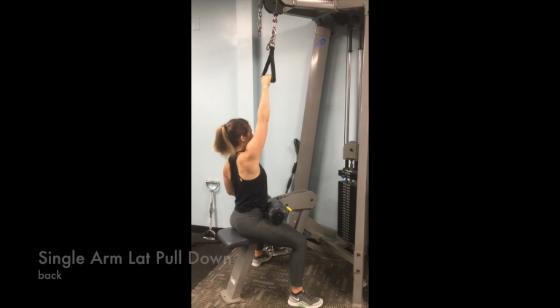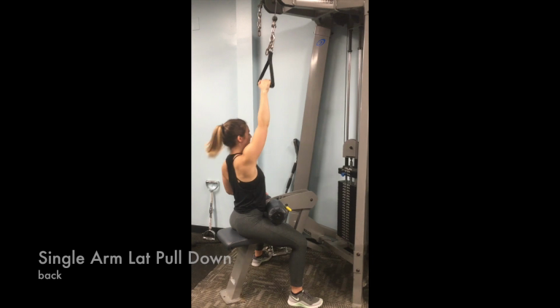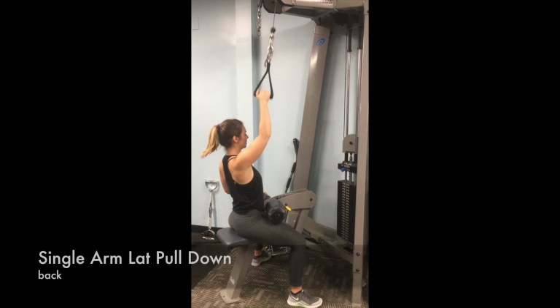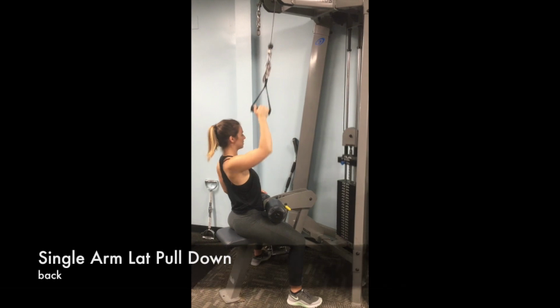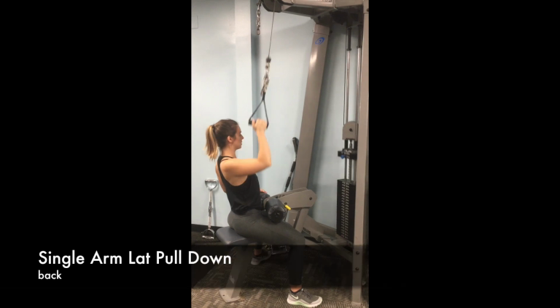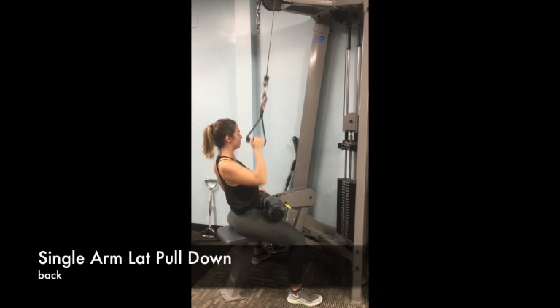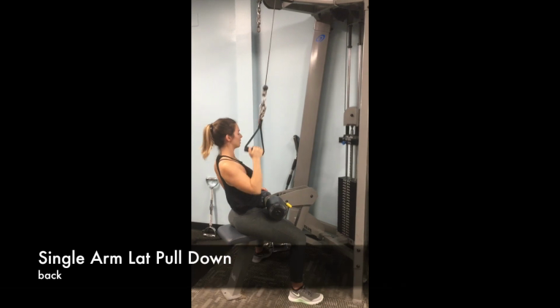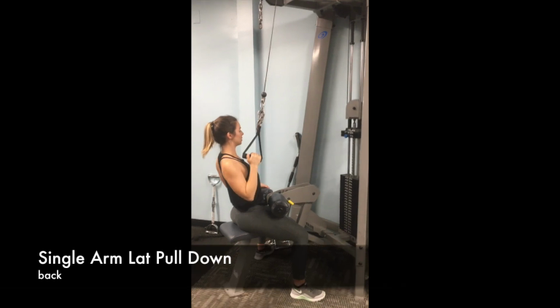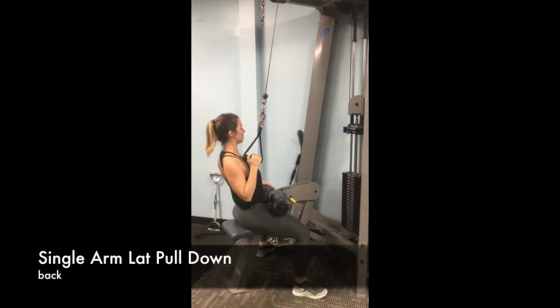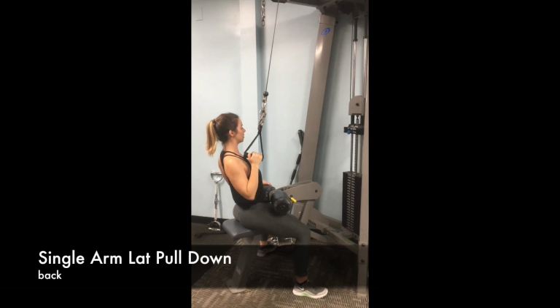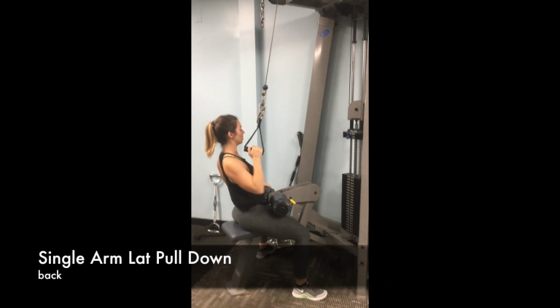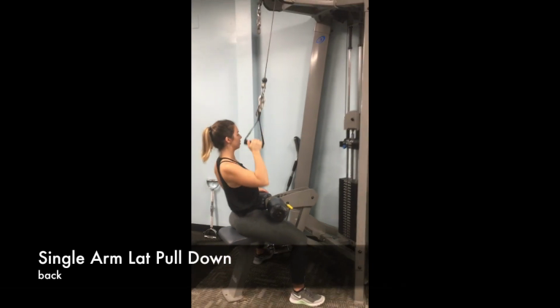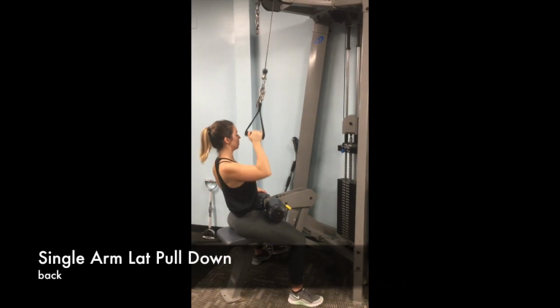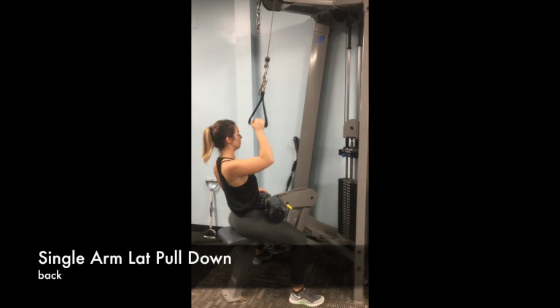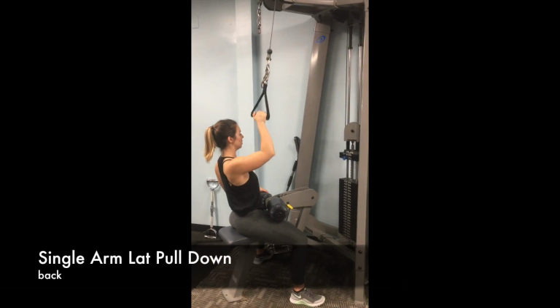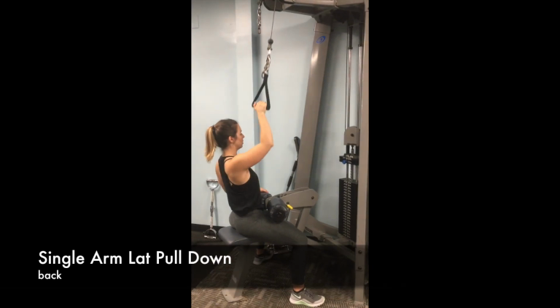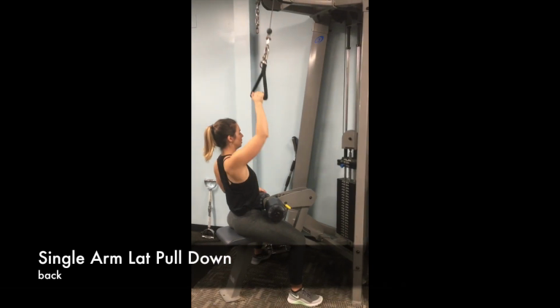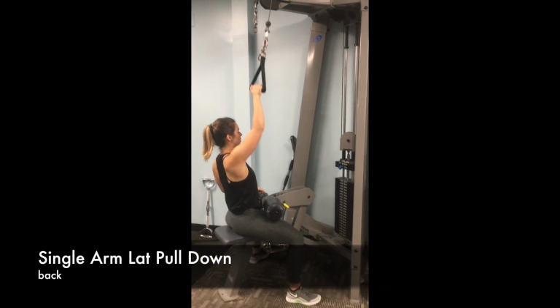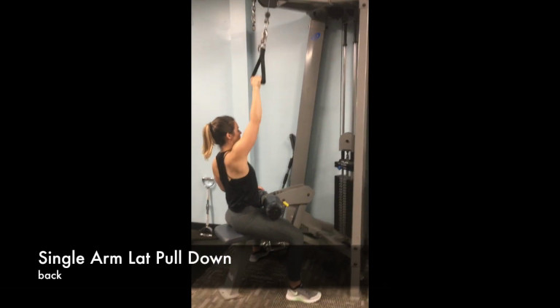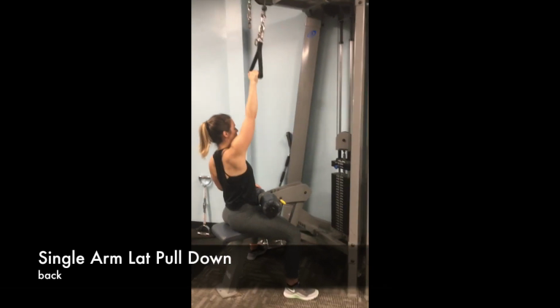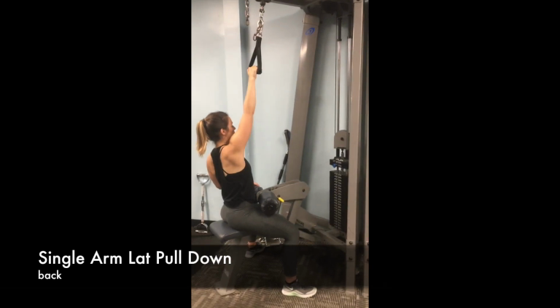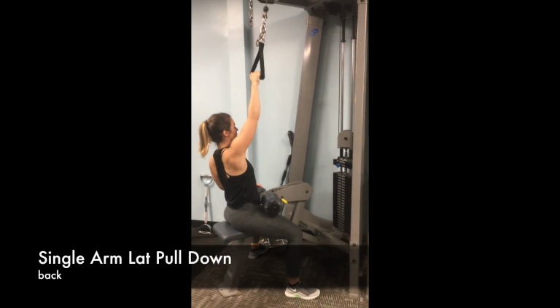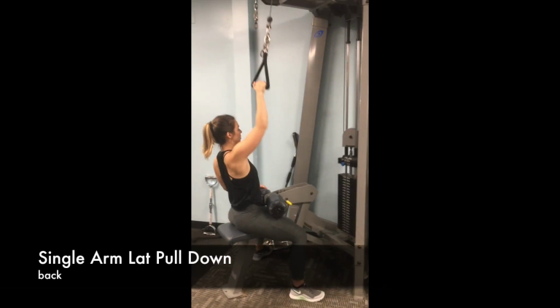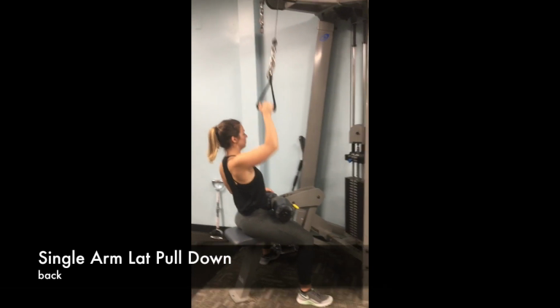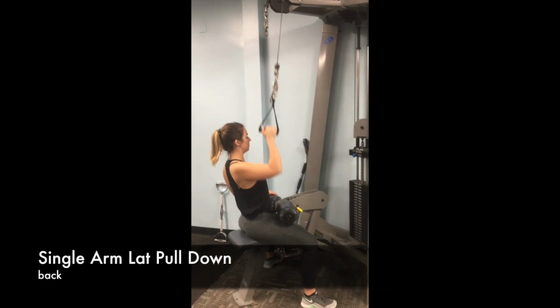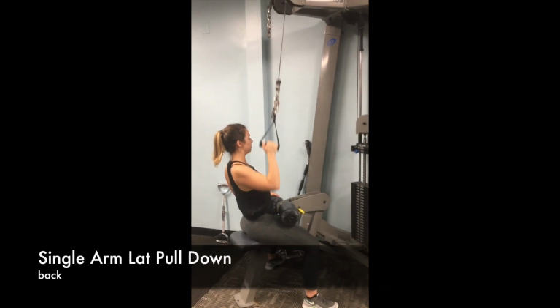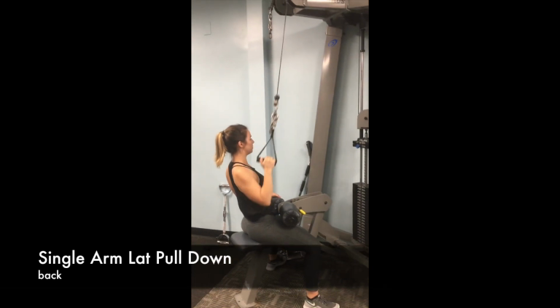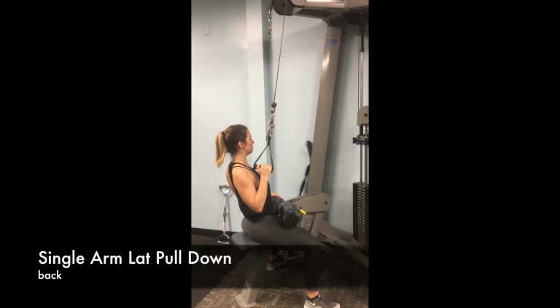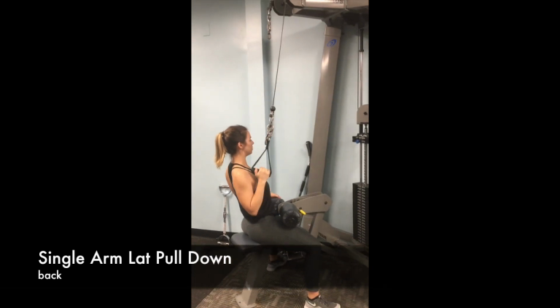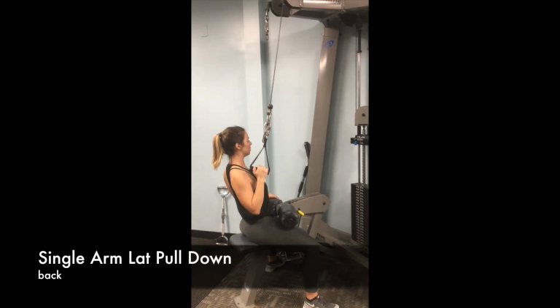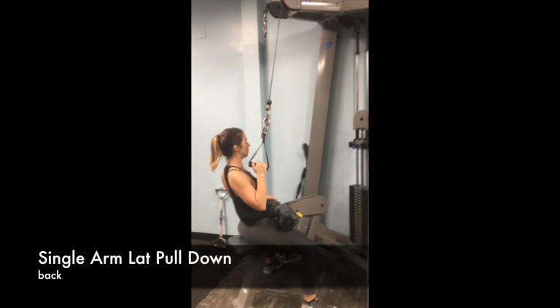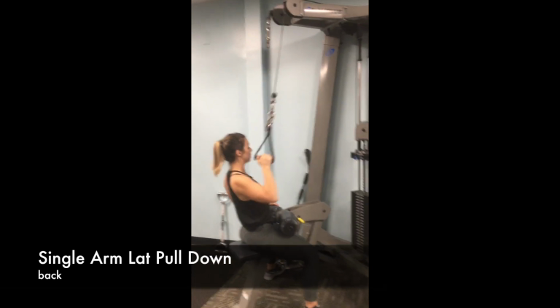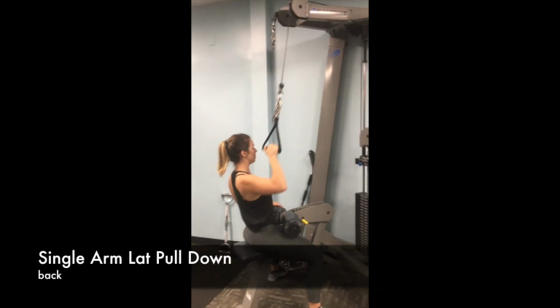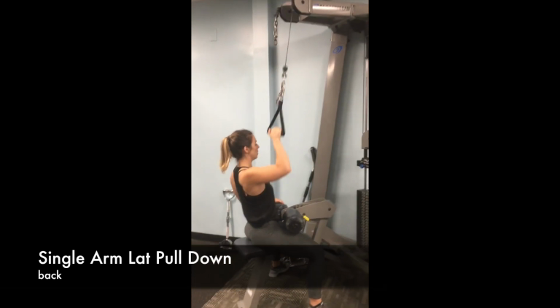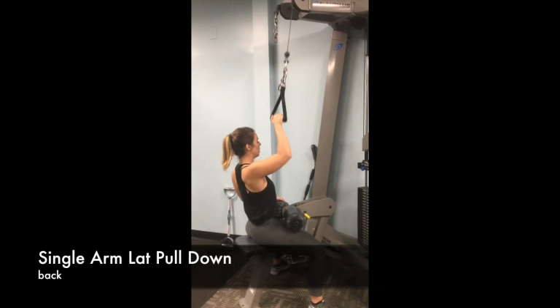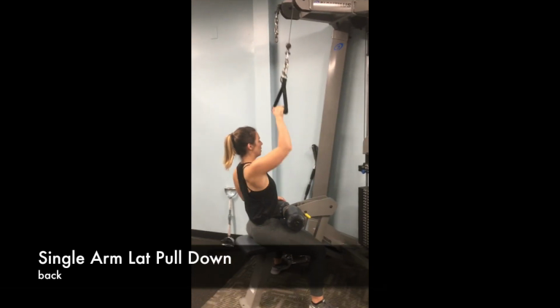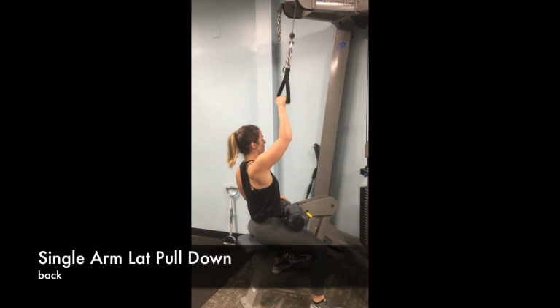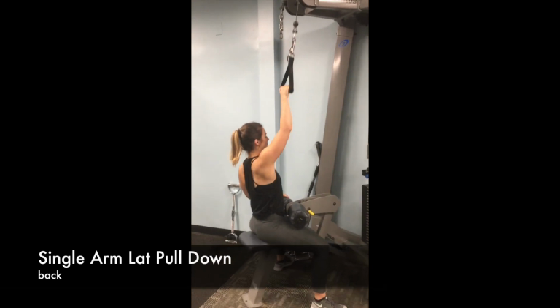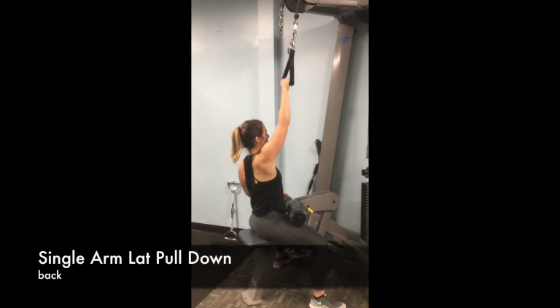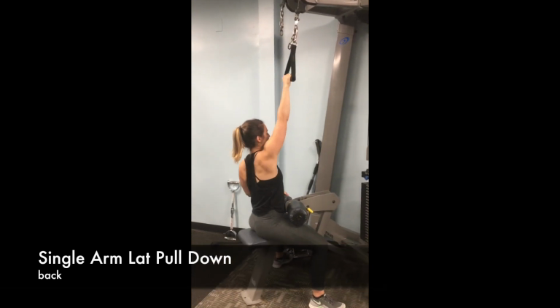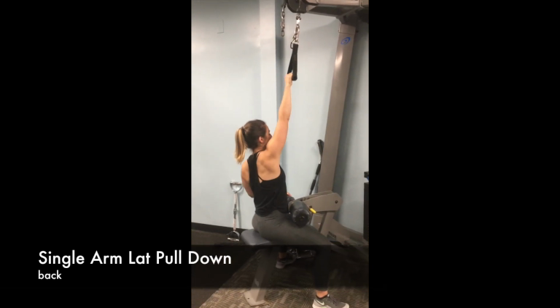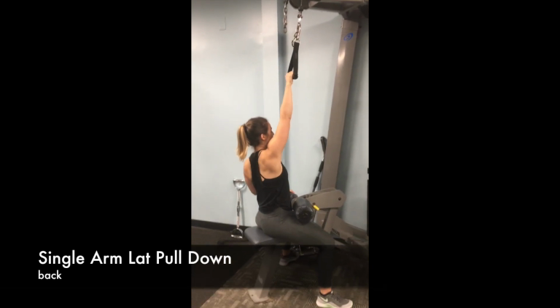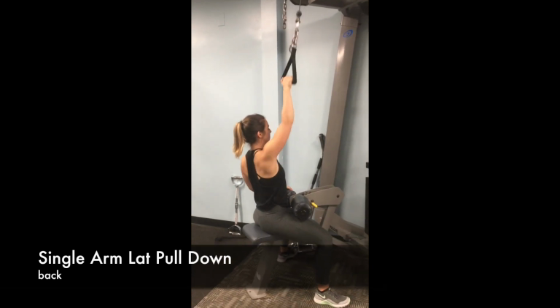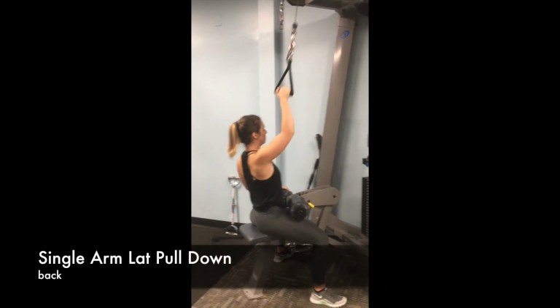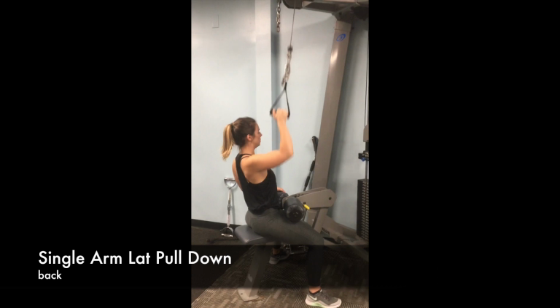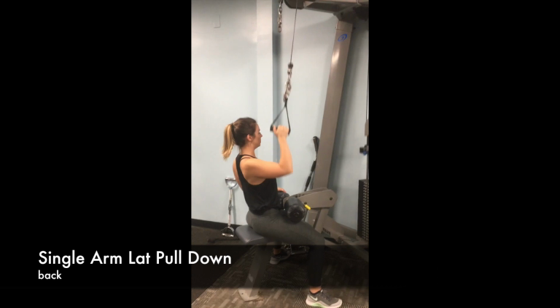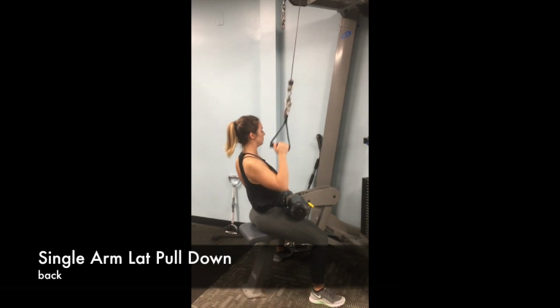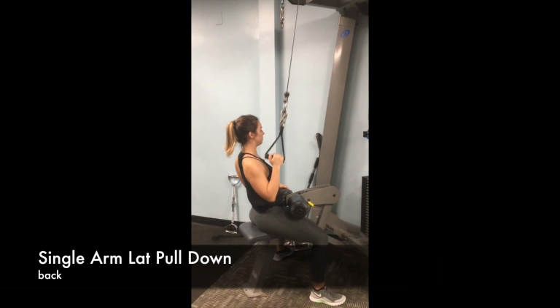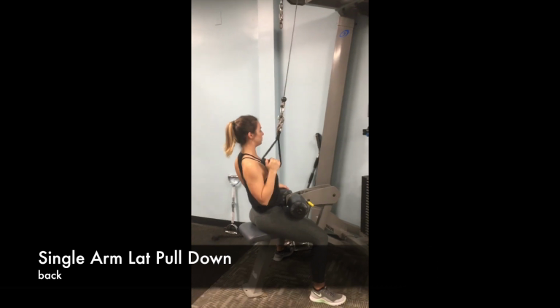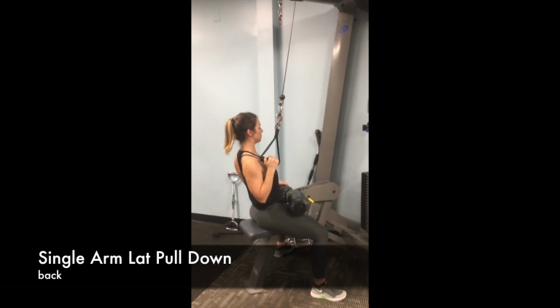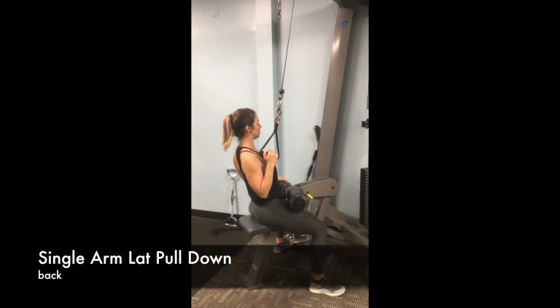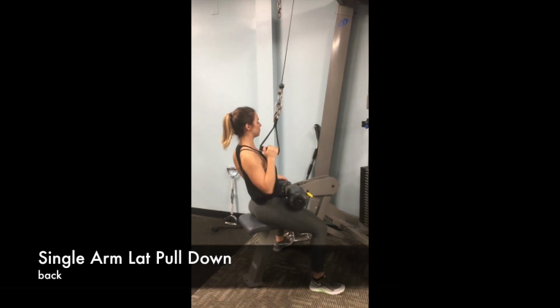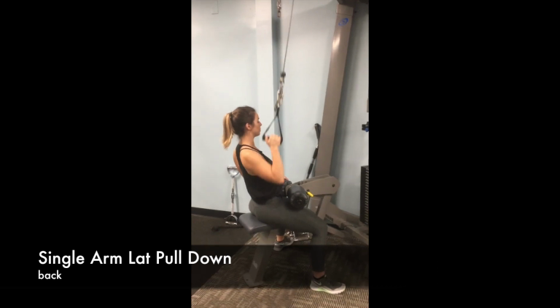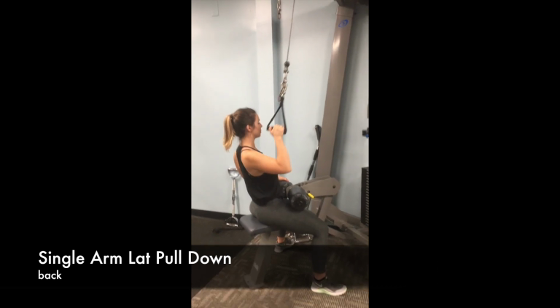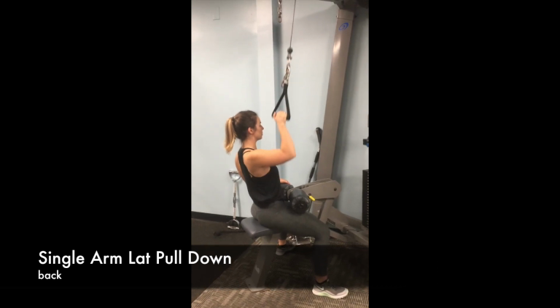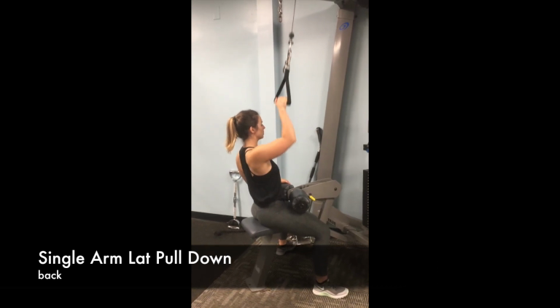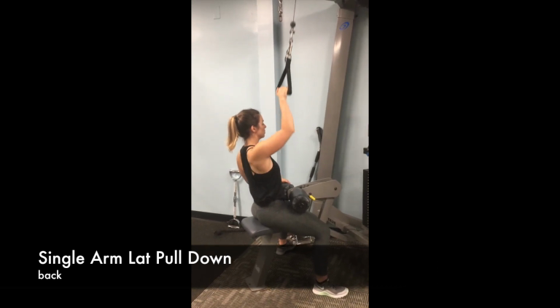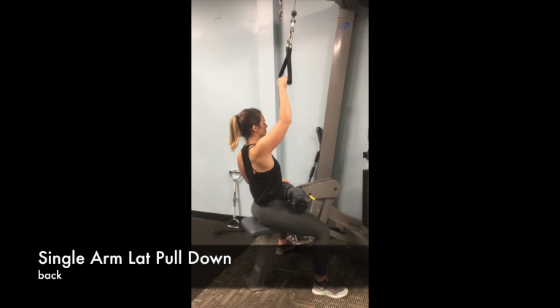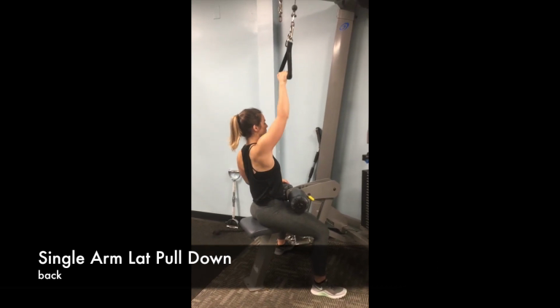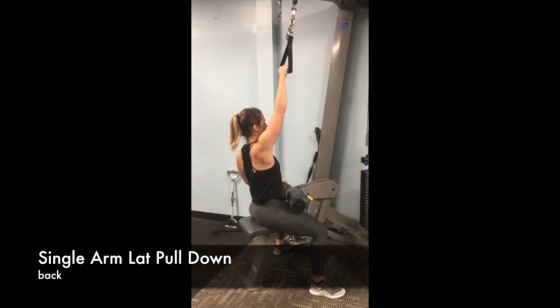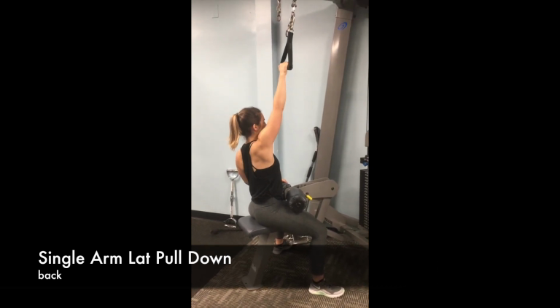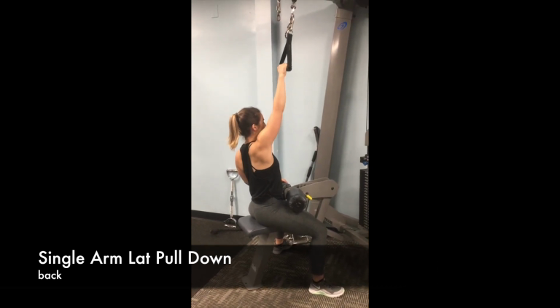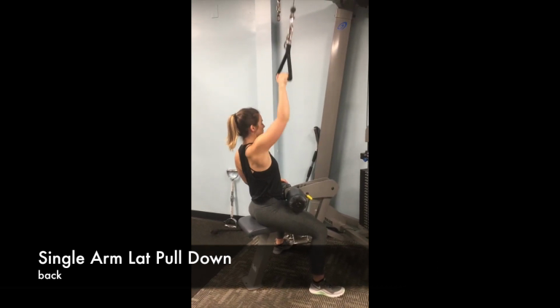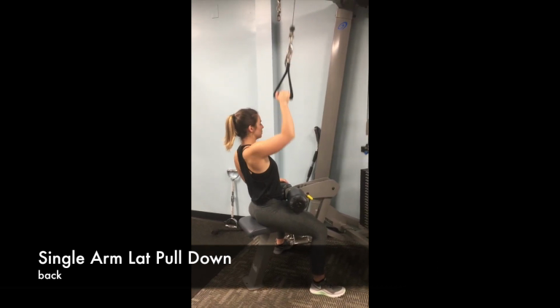Alright, so the very first thing you need to do for this is make sure that your lat pull-down machine allows for a single-handle attachment like this, and if it does, great.